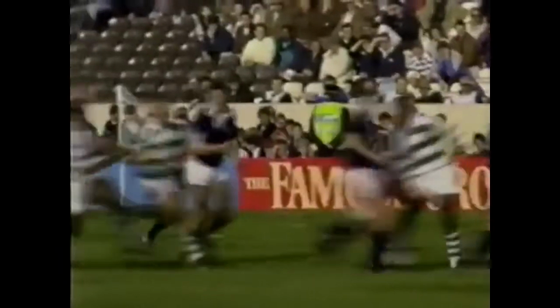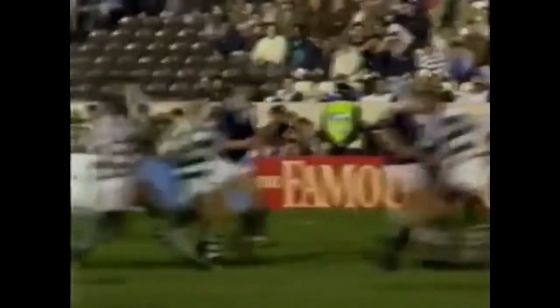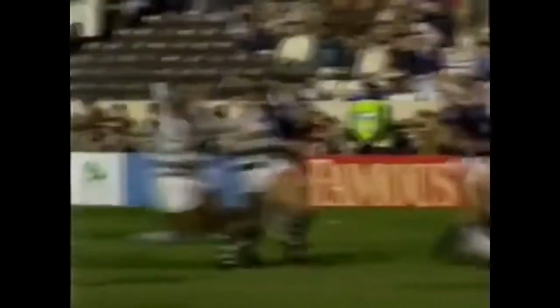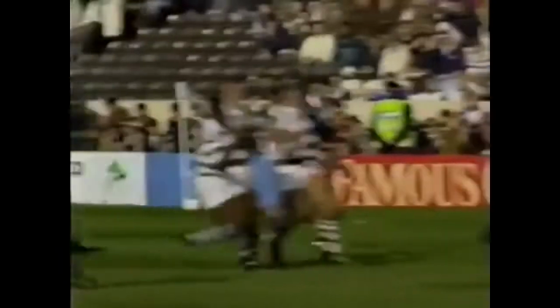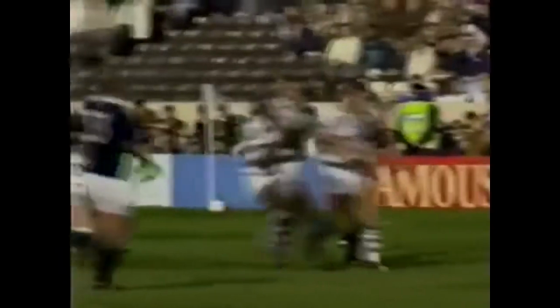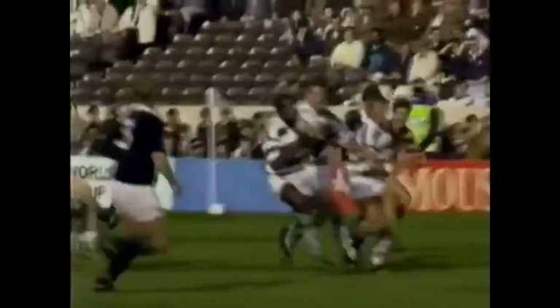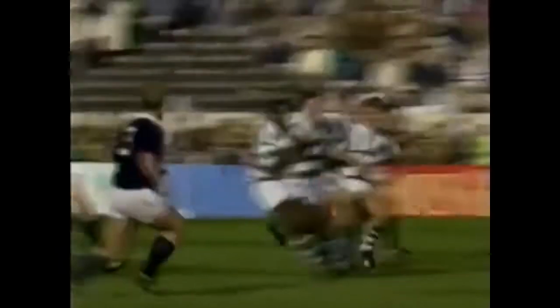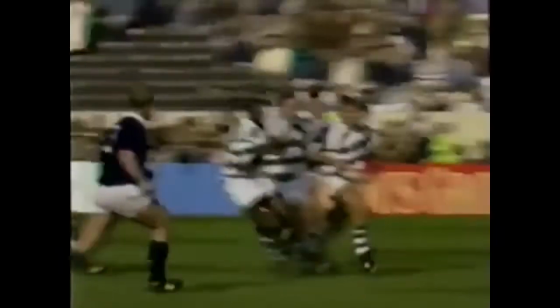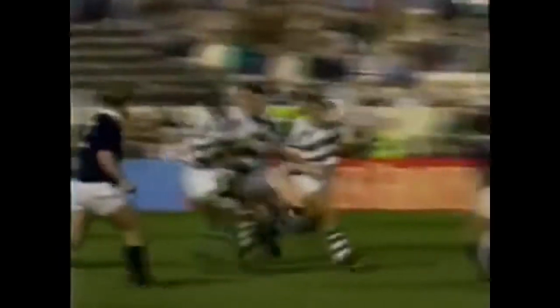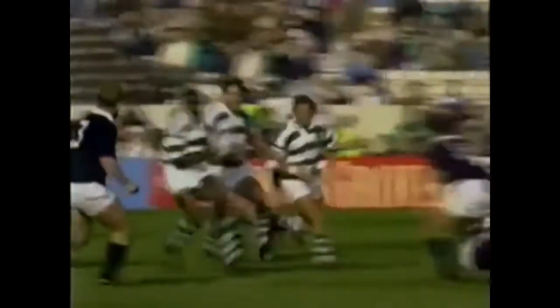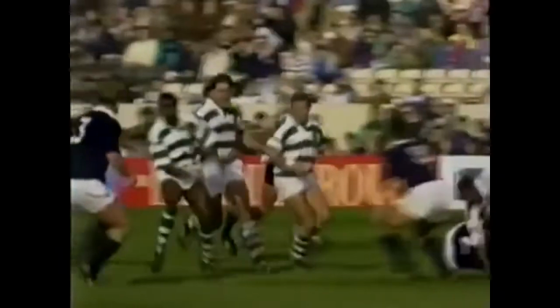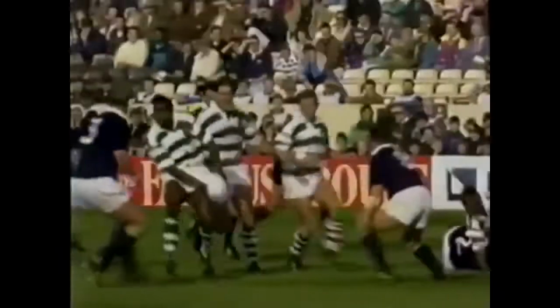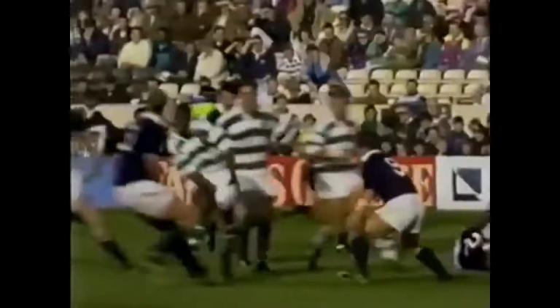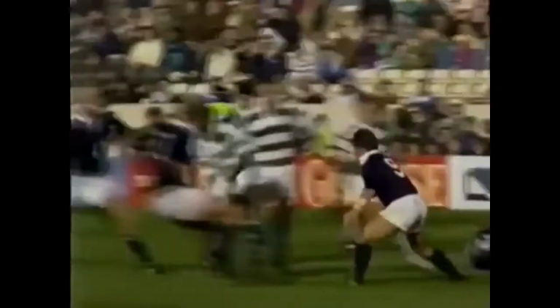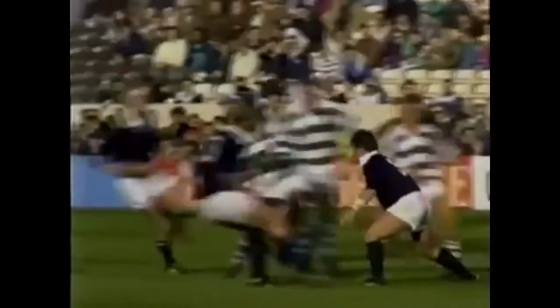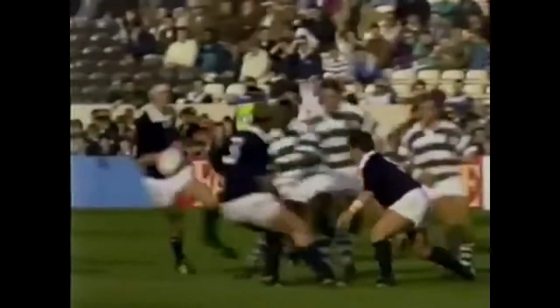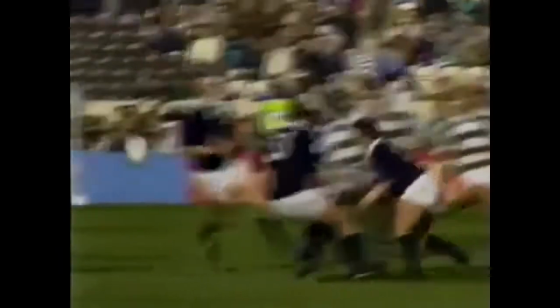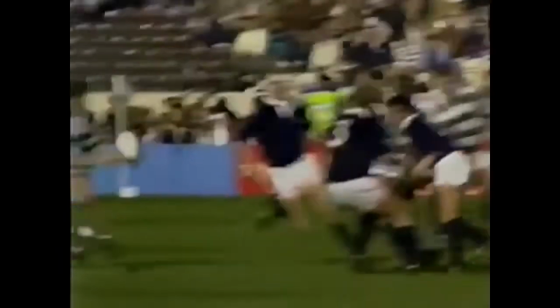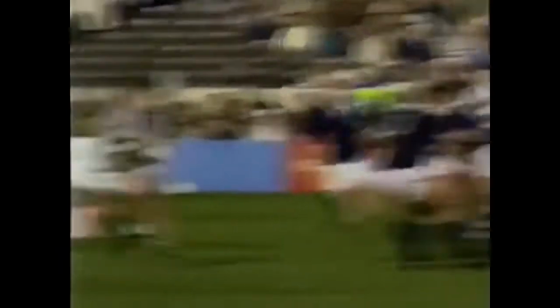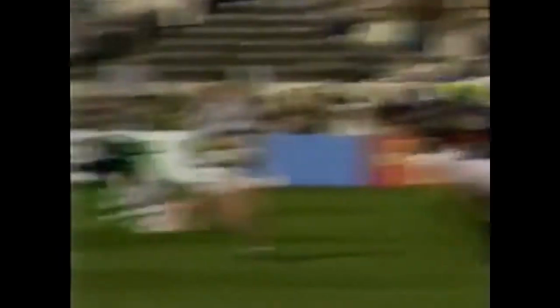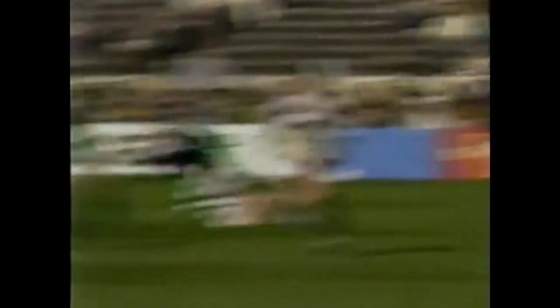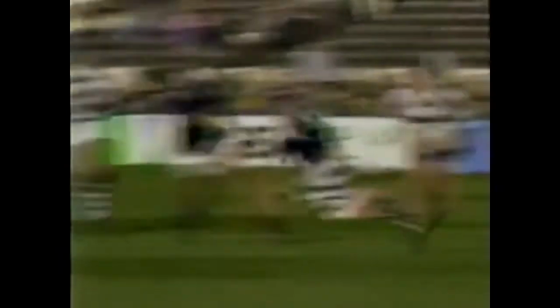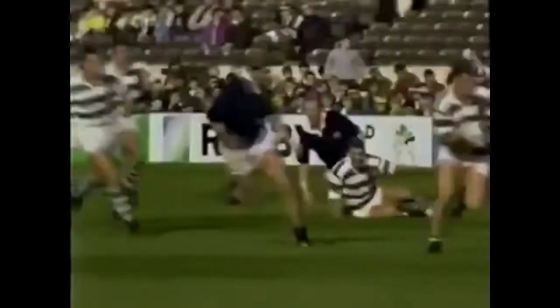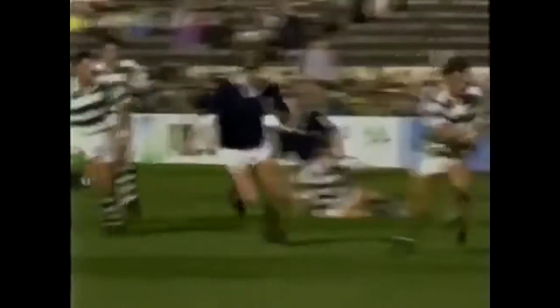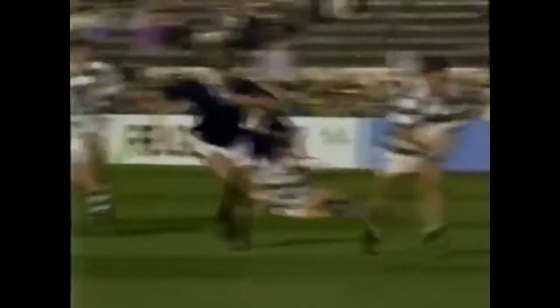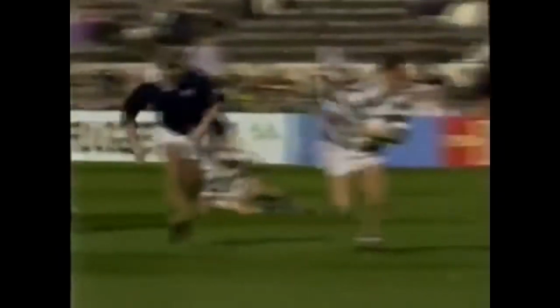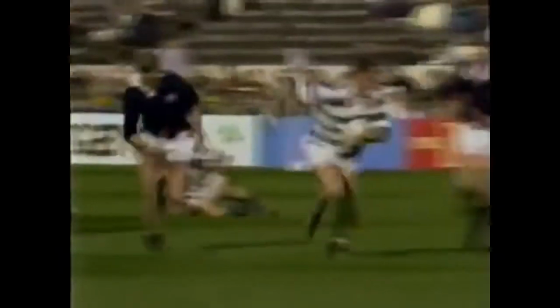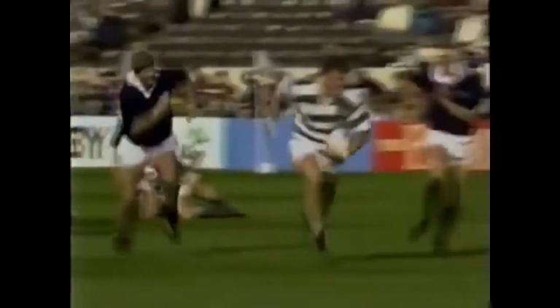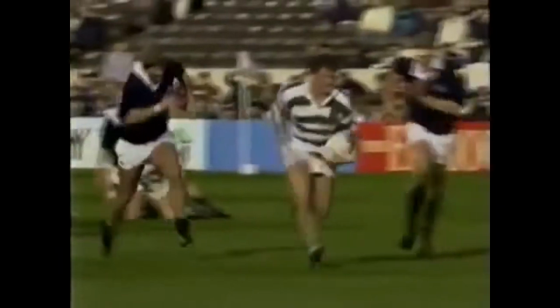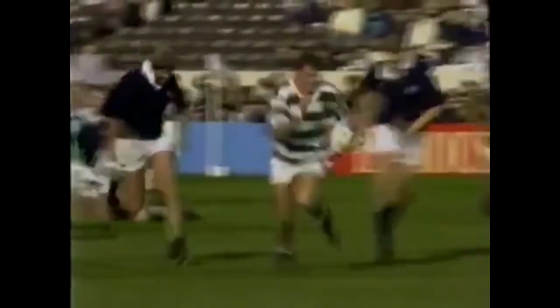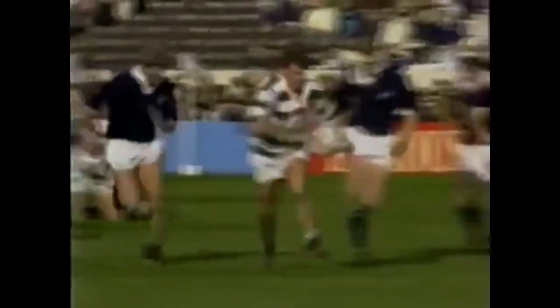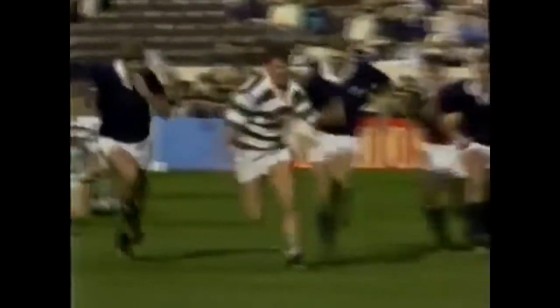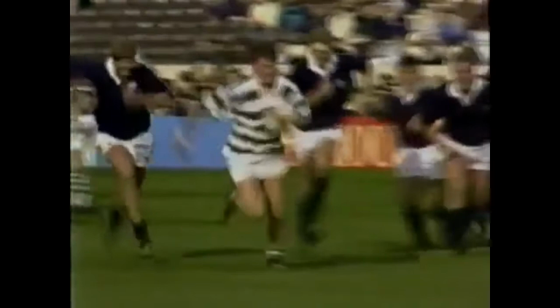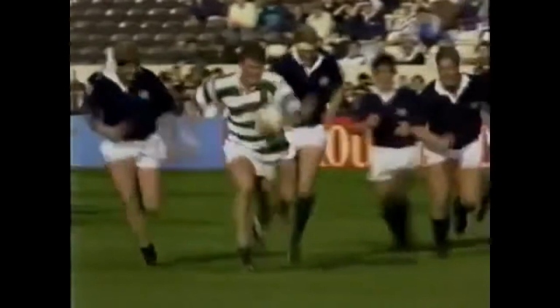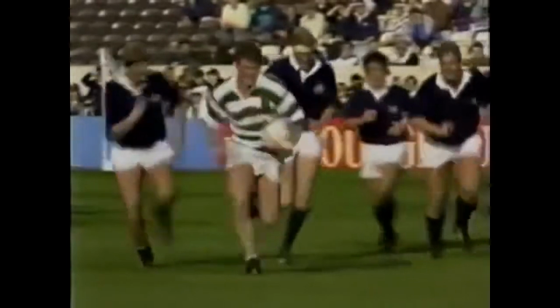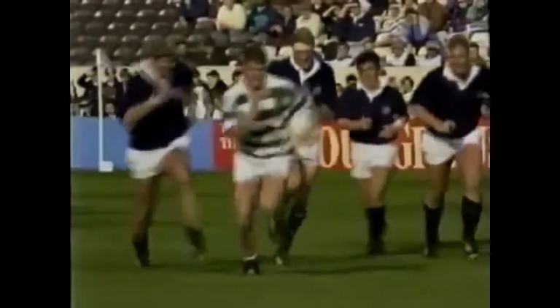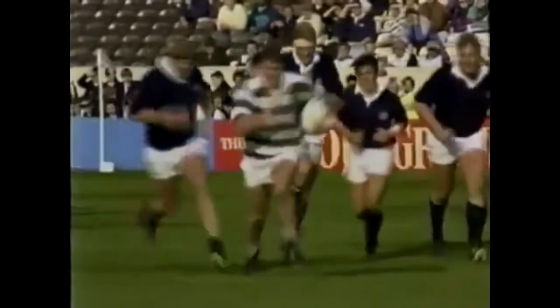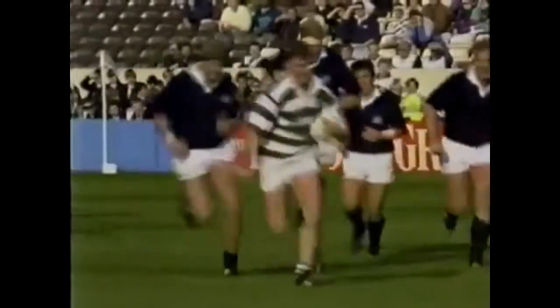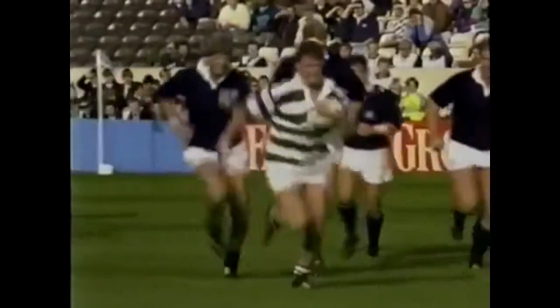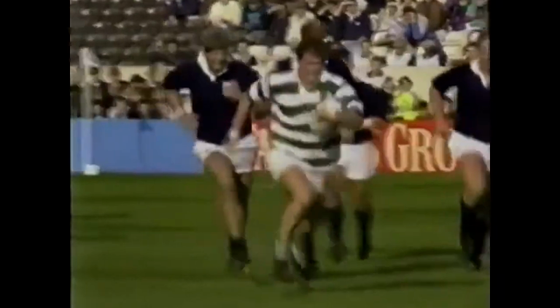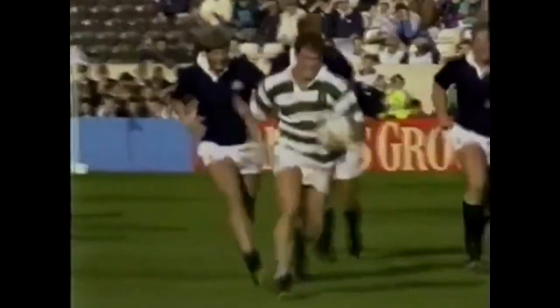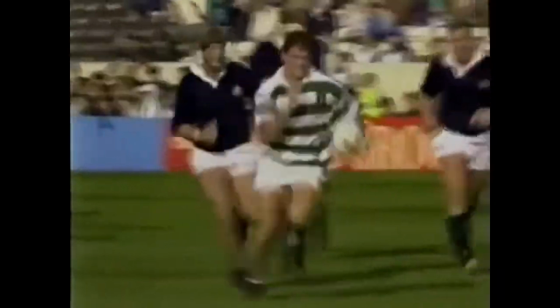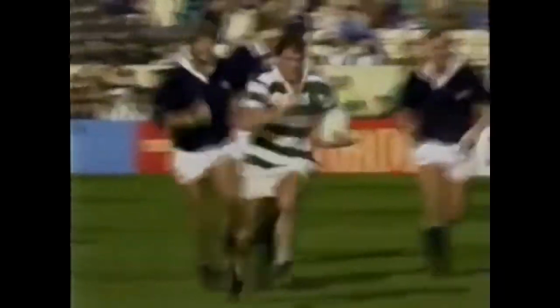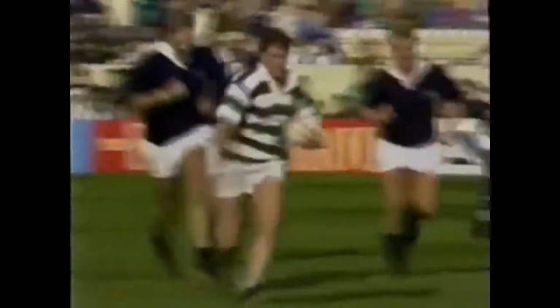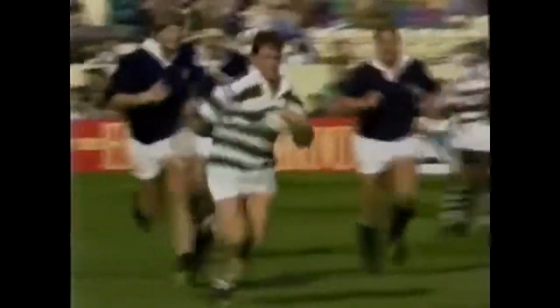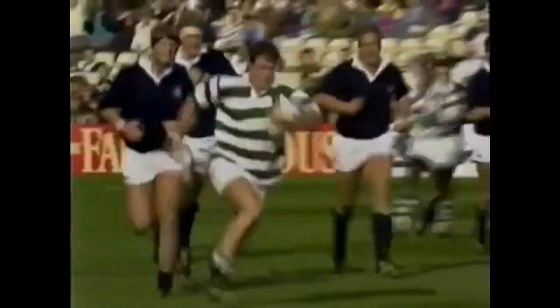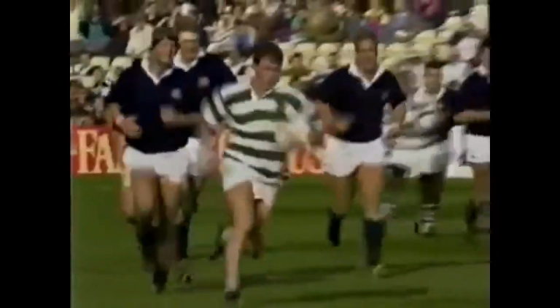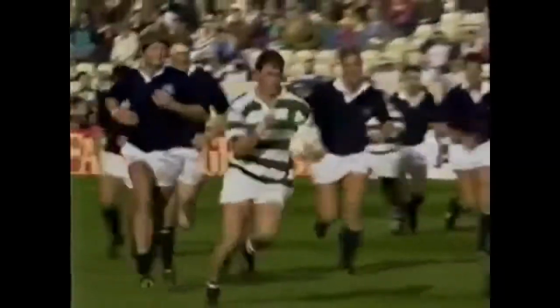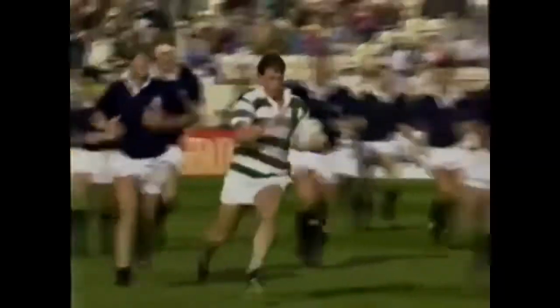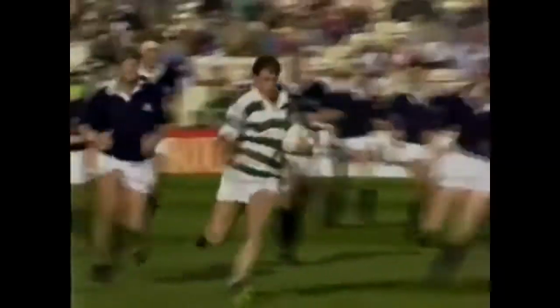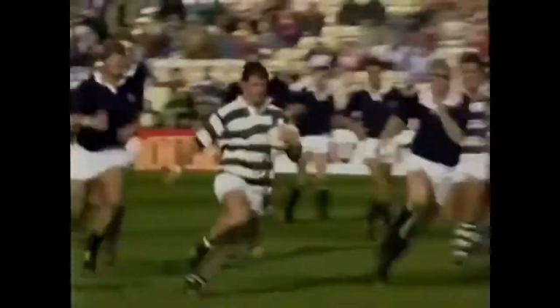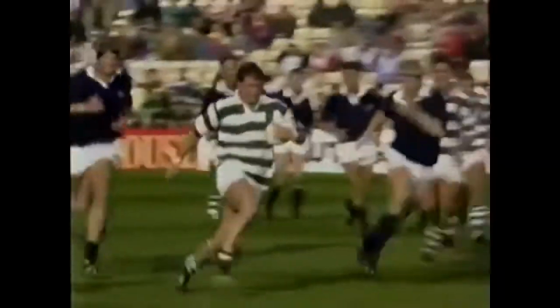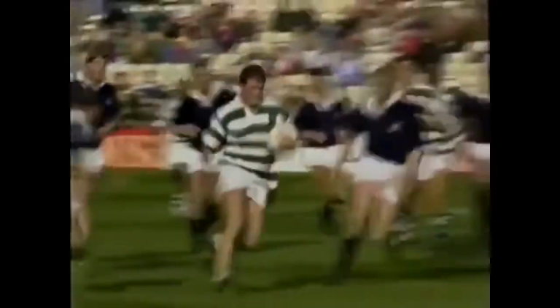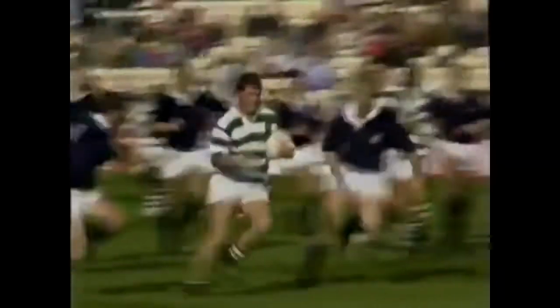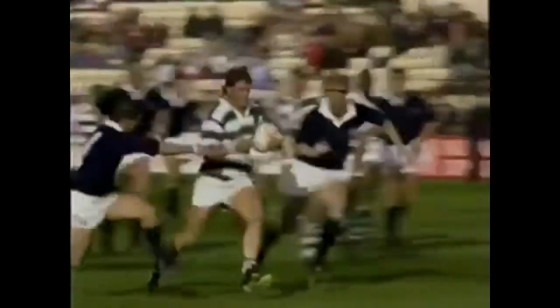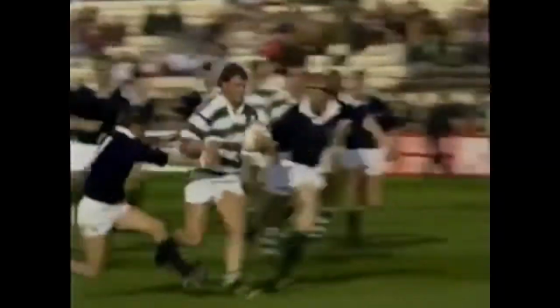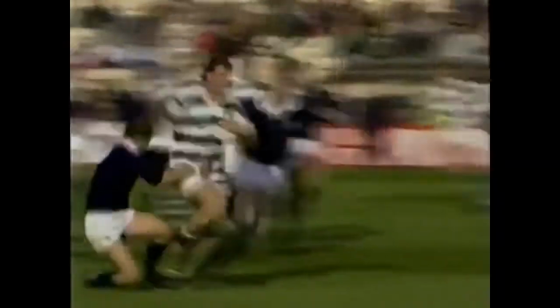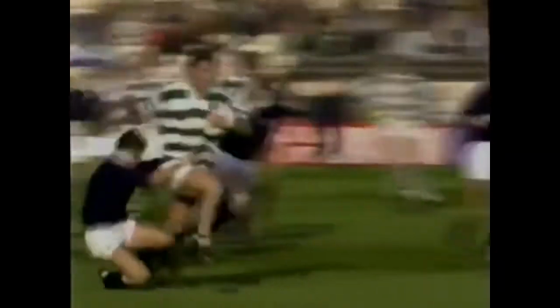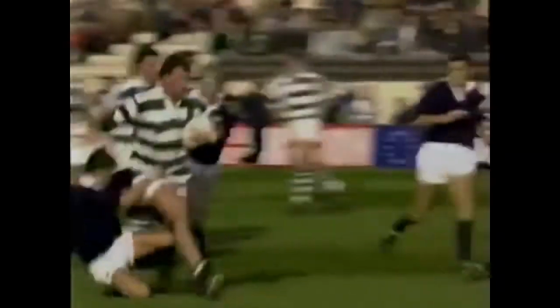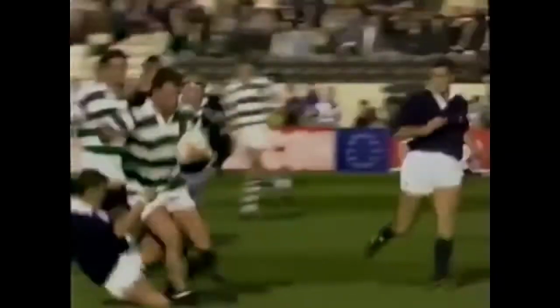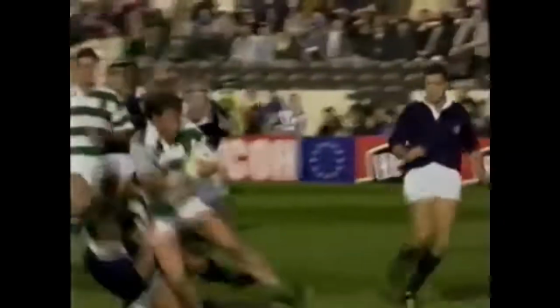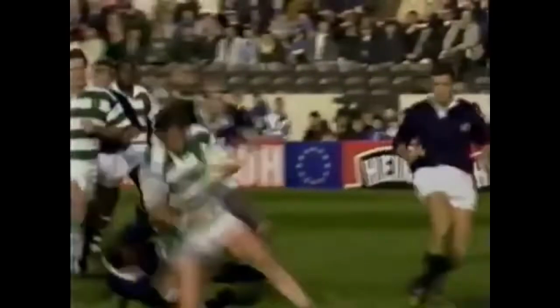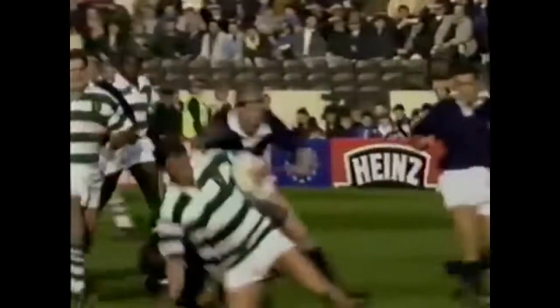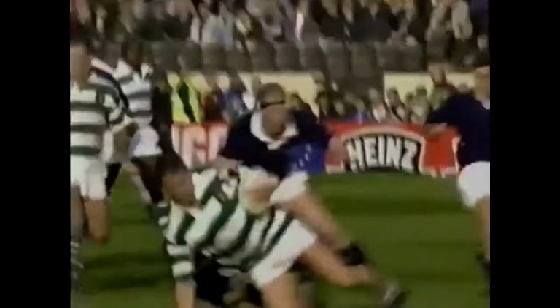And a marvellous try by Zimbabwe — keeps them into this game. It's Scotland 15, Zimbabwe 10.